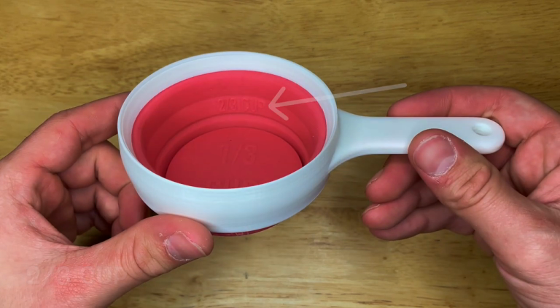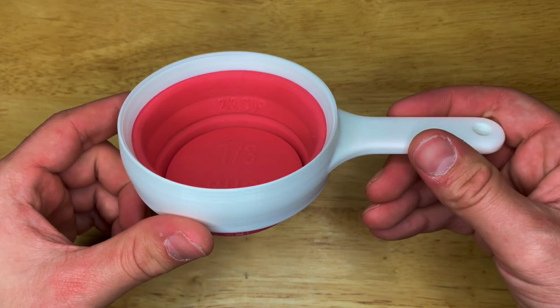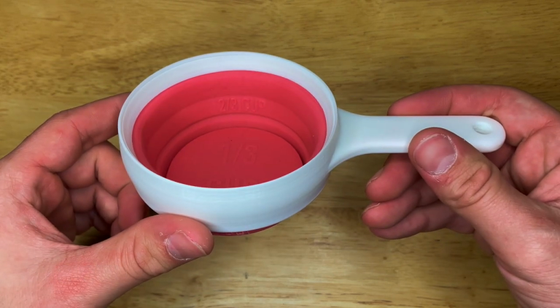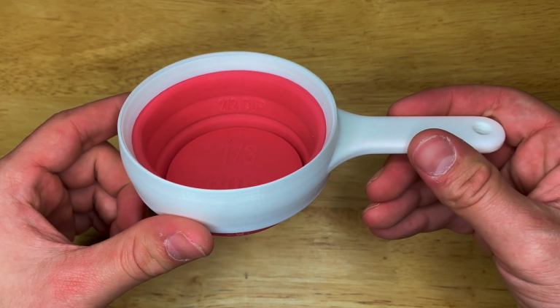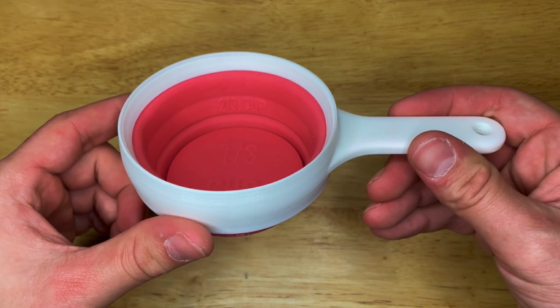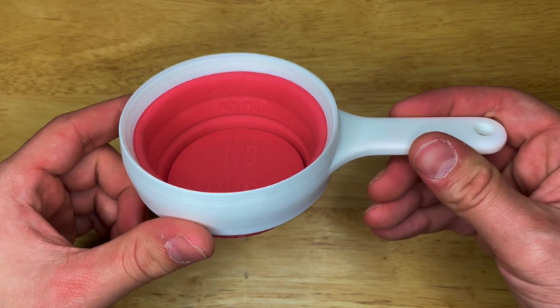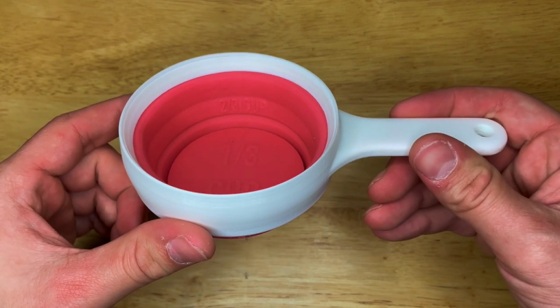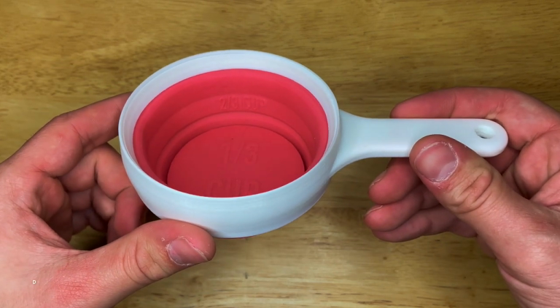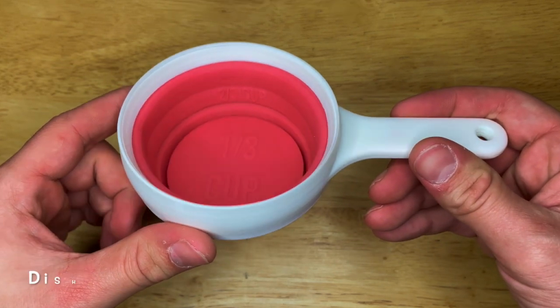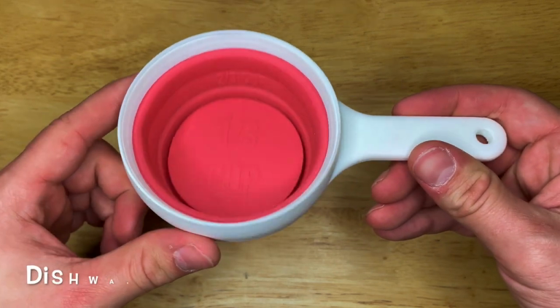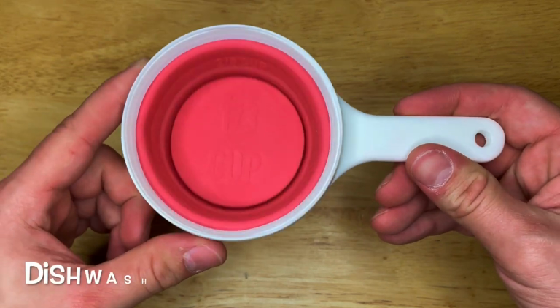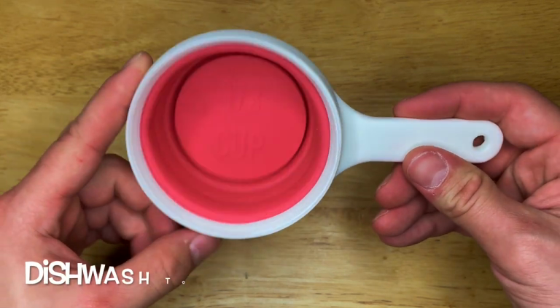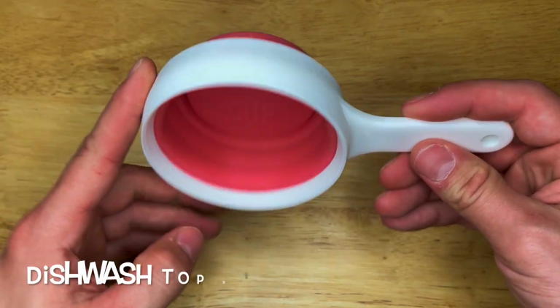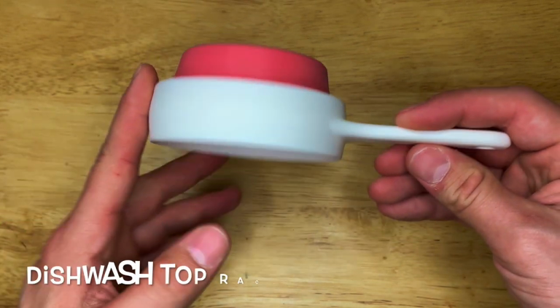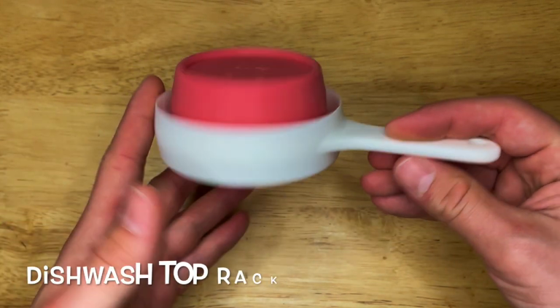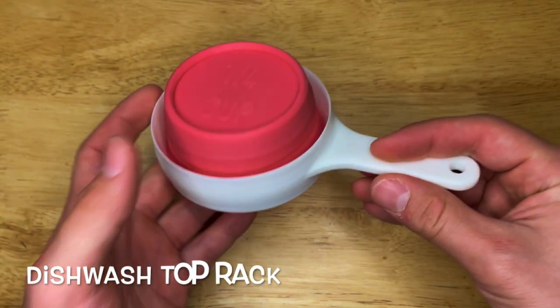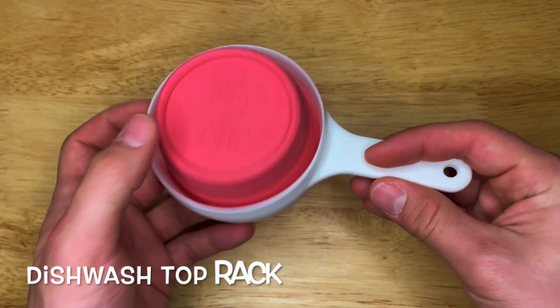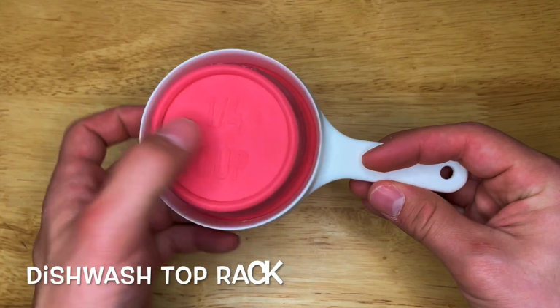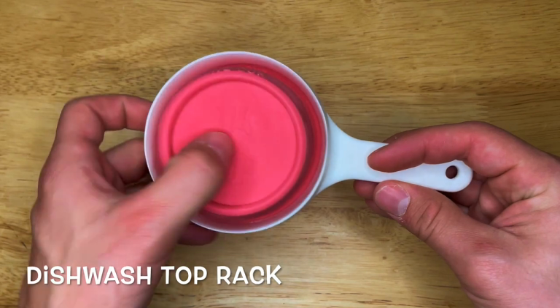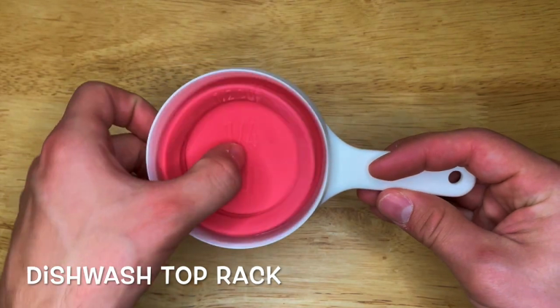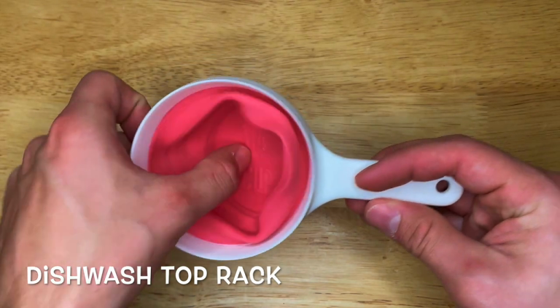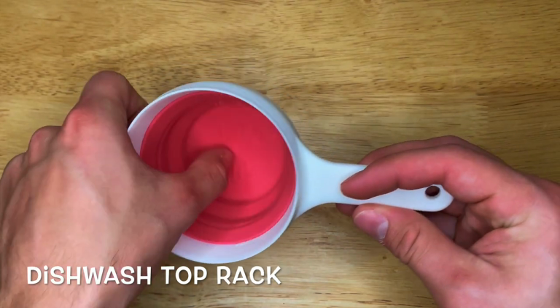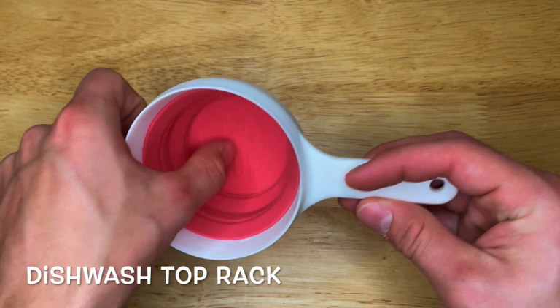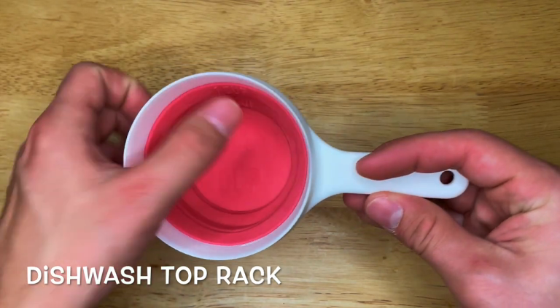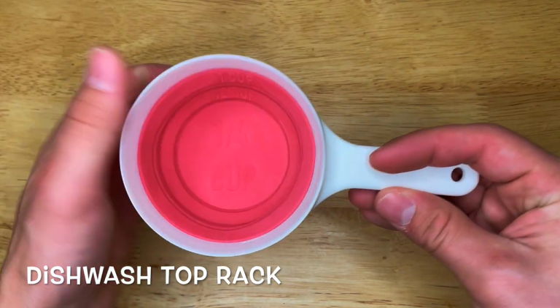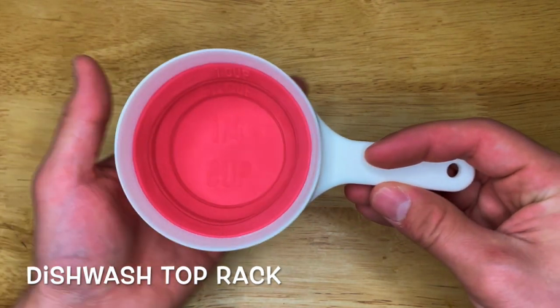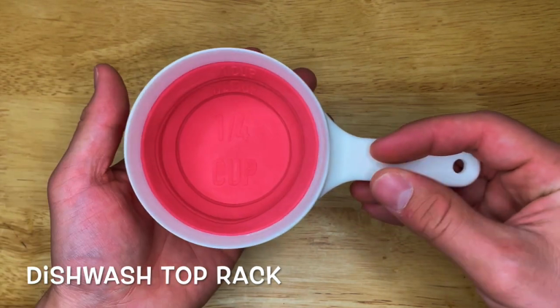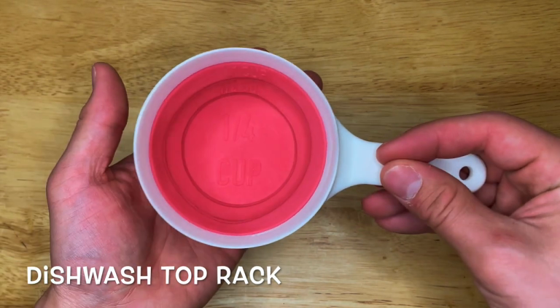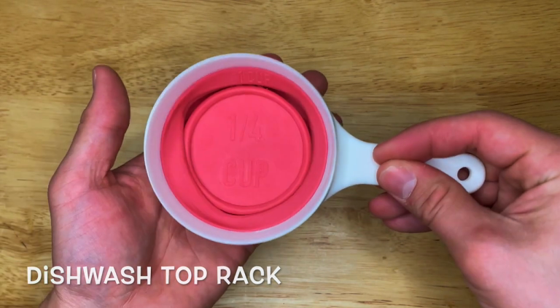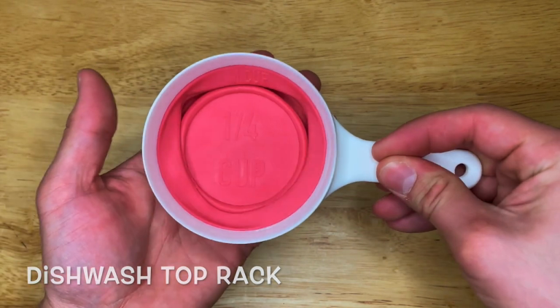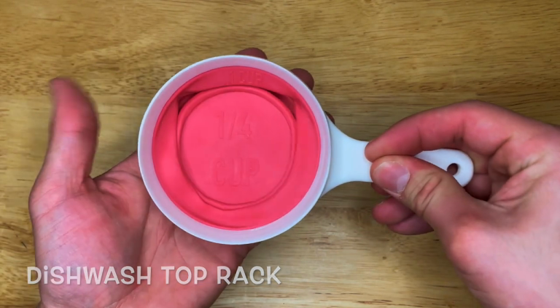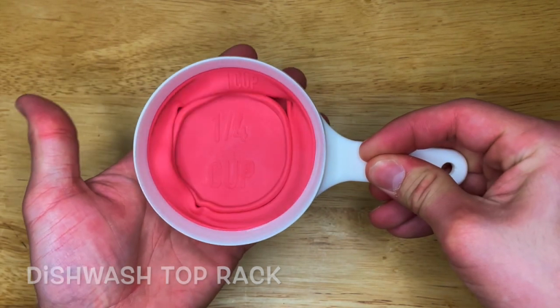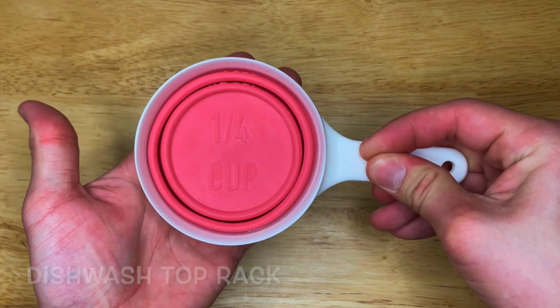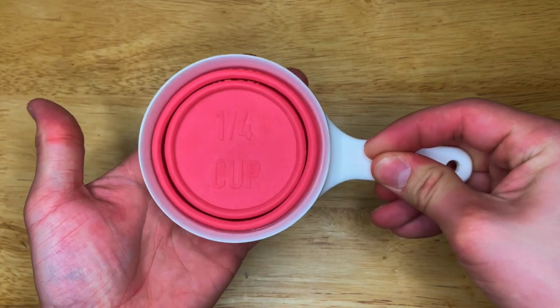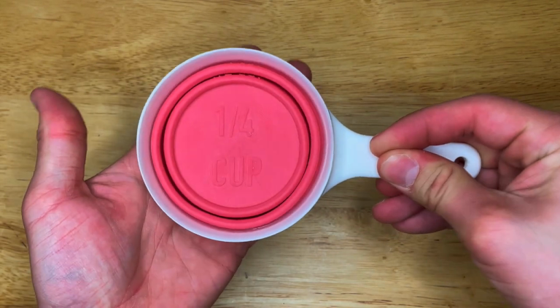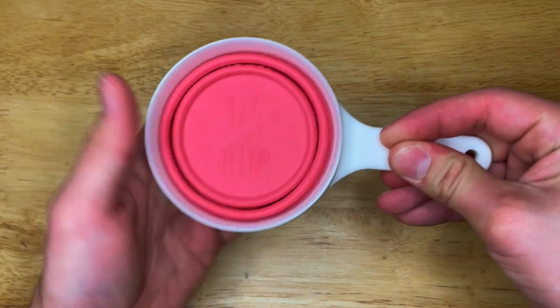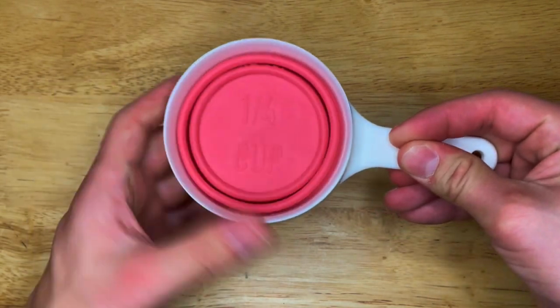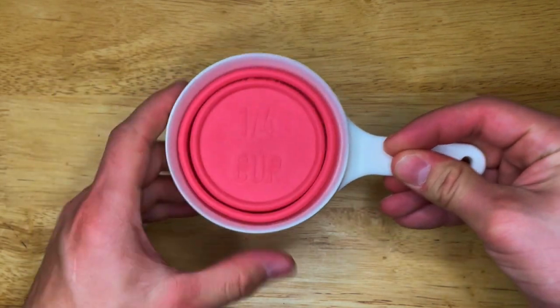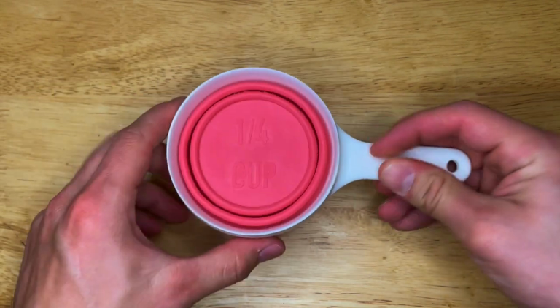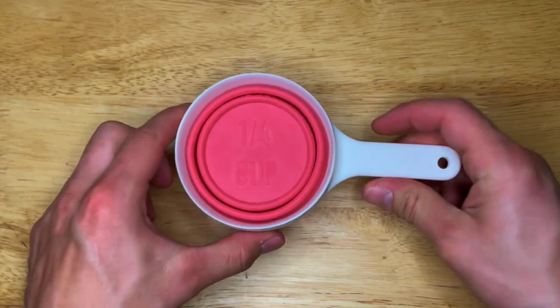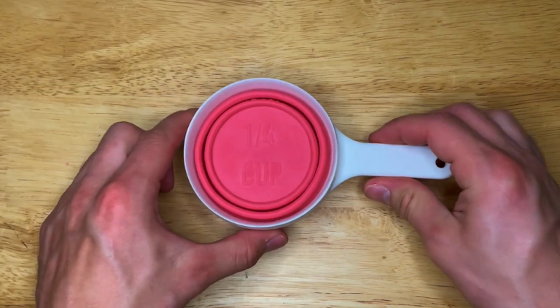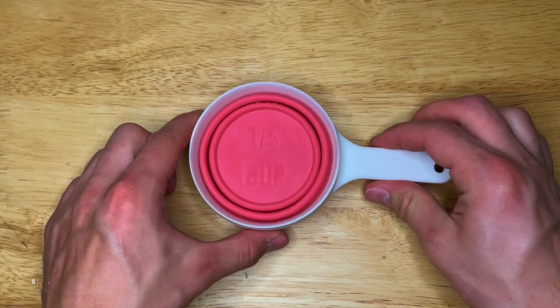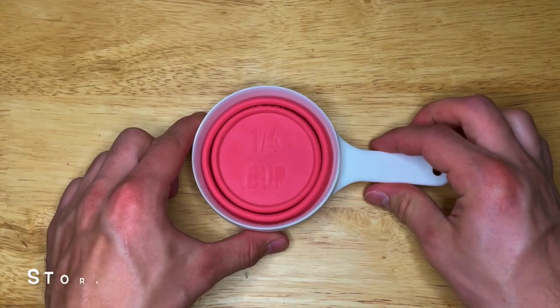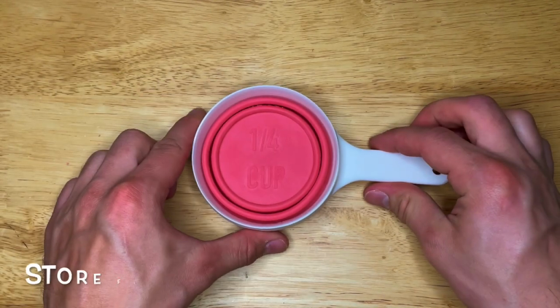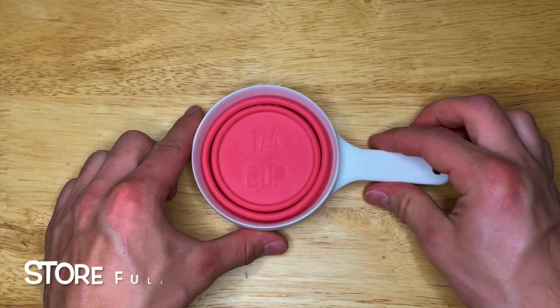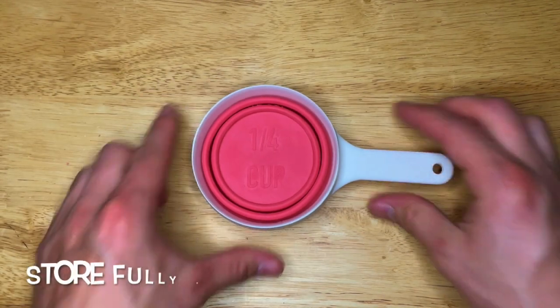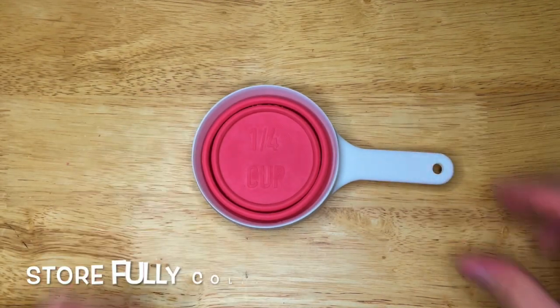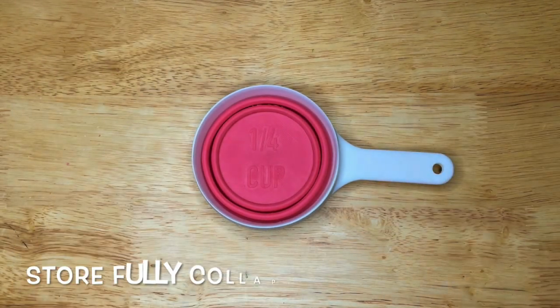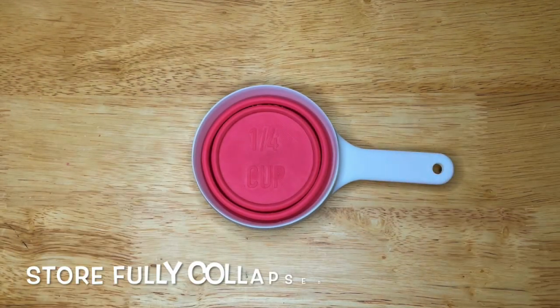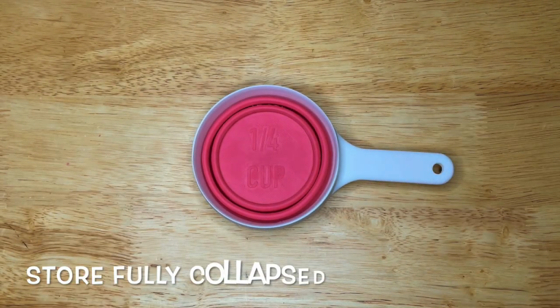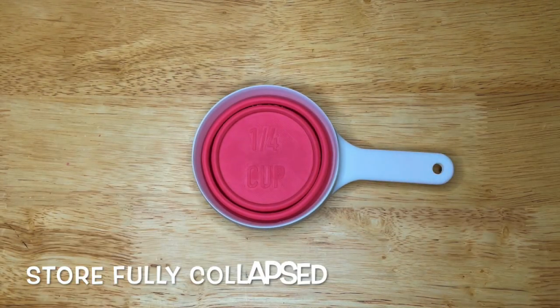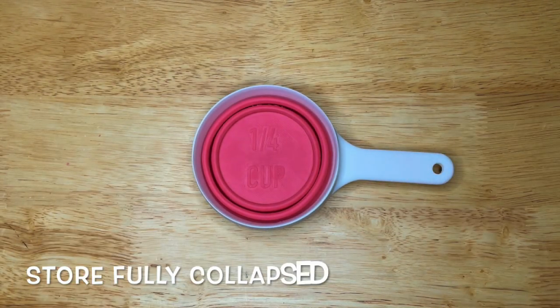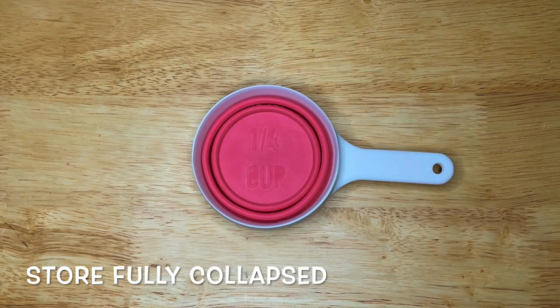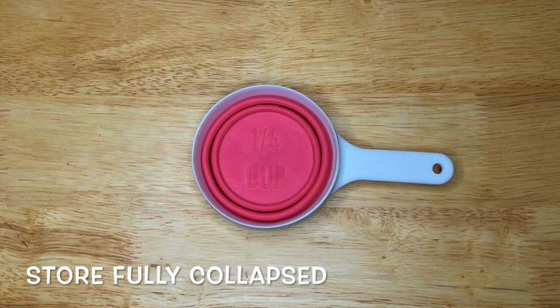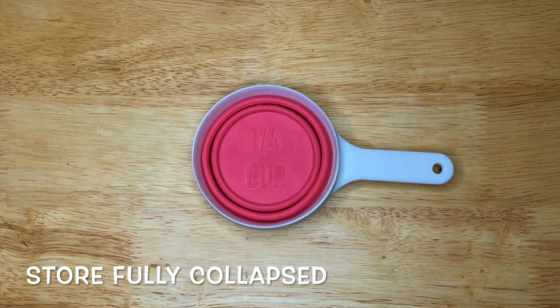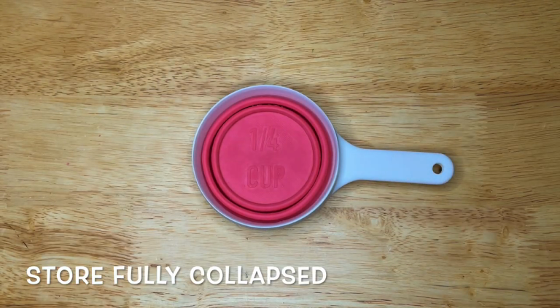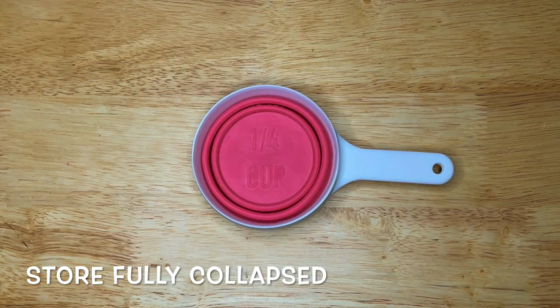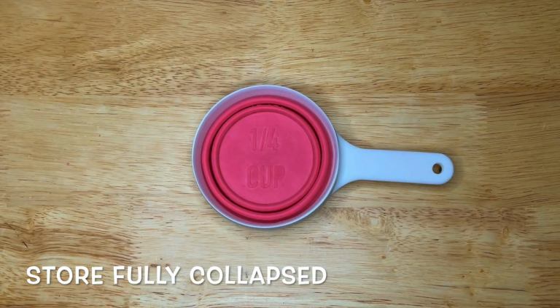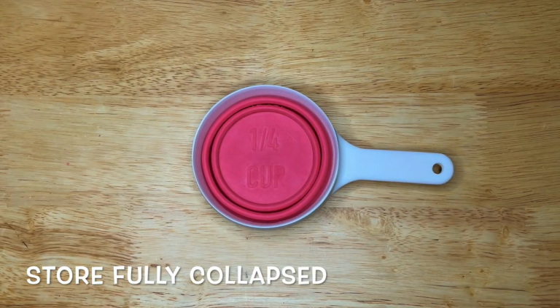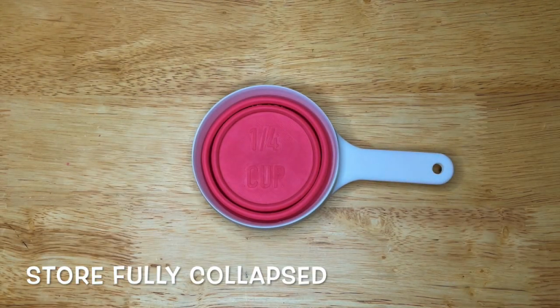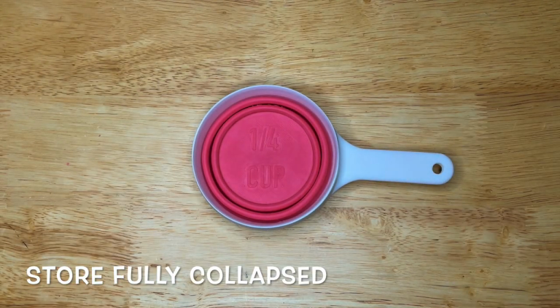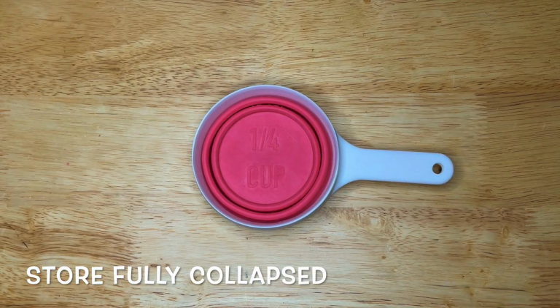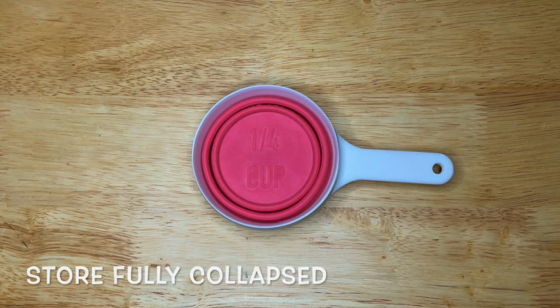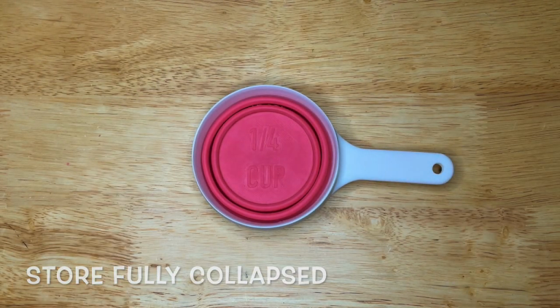One Cup is dishwasher safe on the top rack. Fully collapse when storing to avoid any long-term deformation.